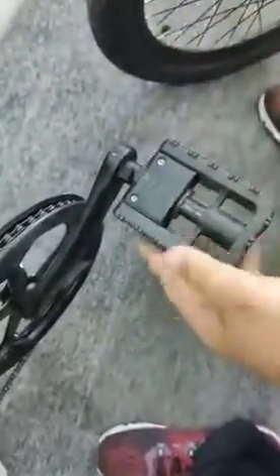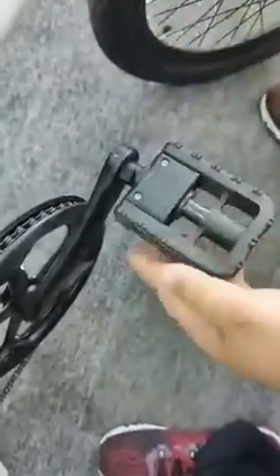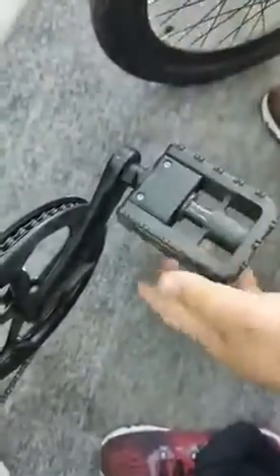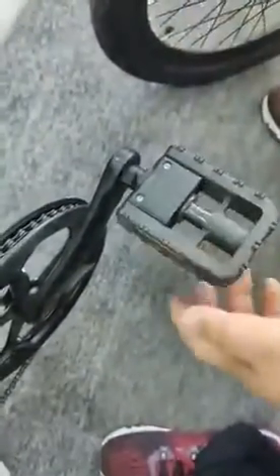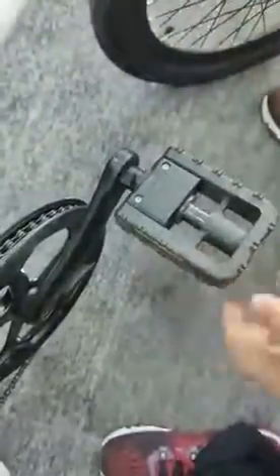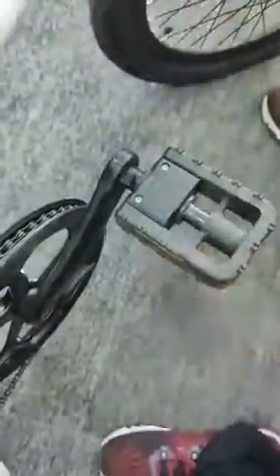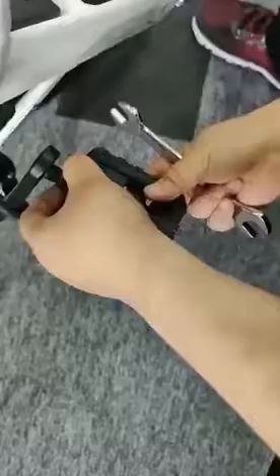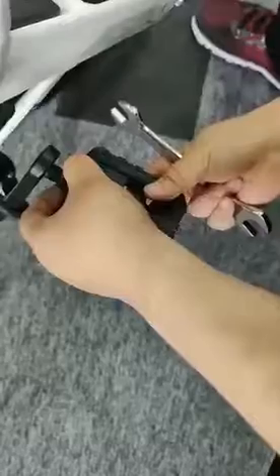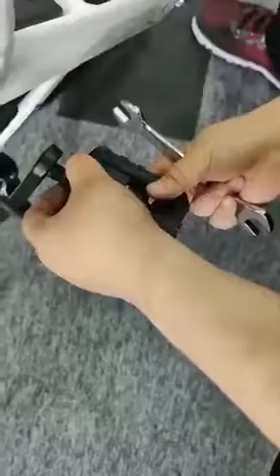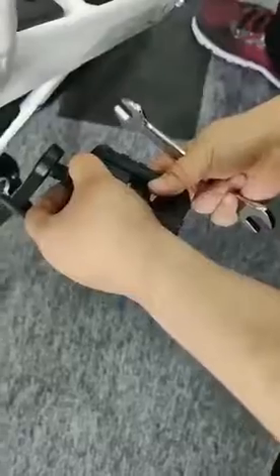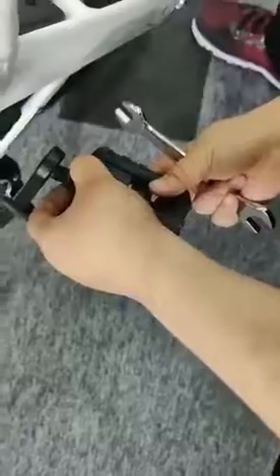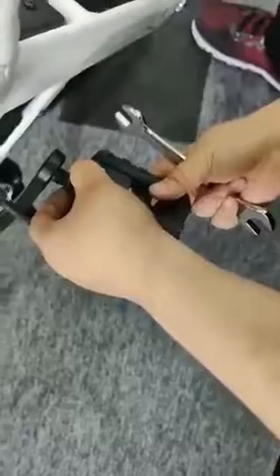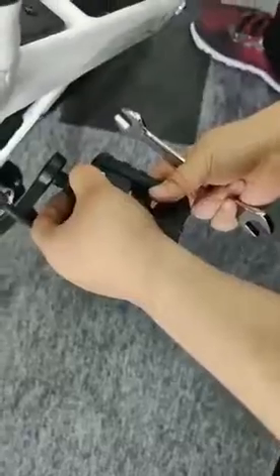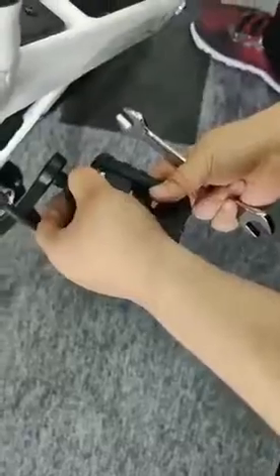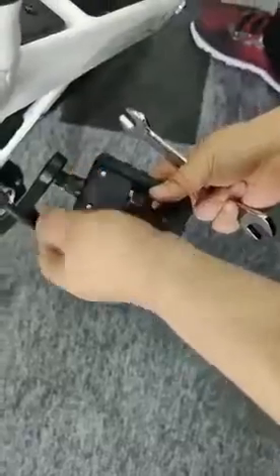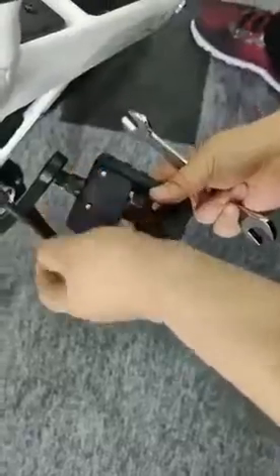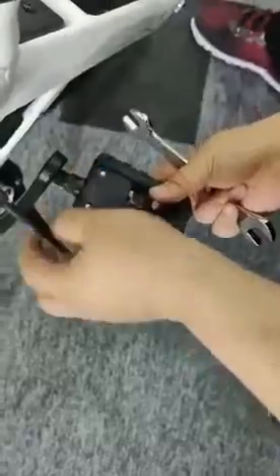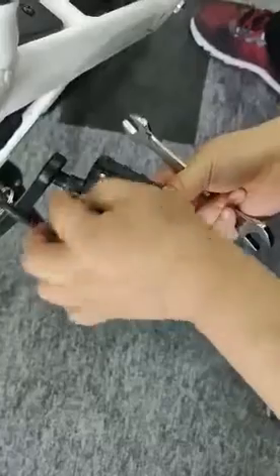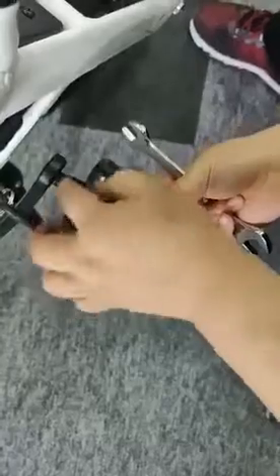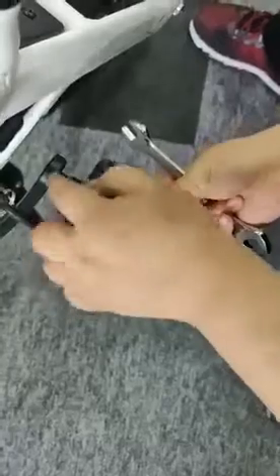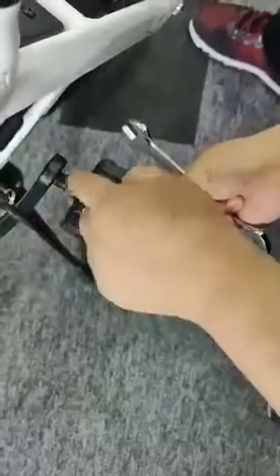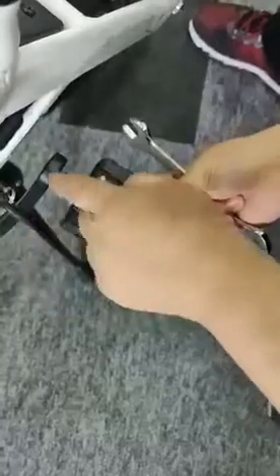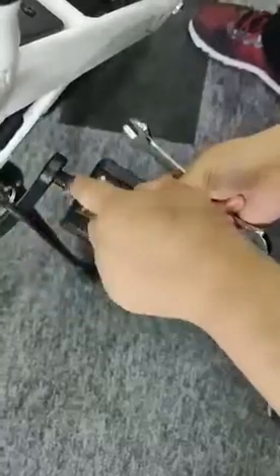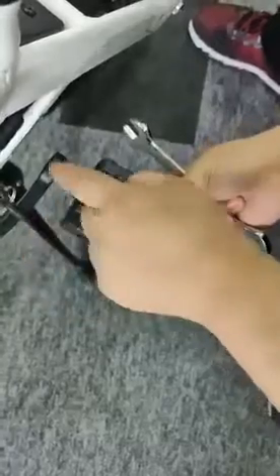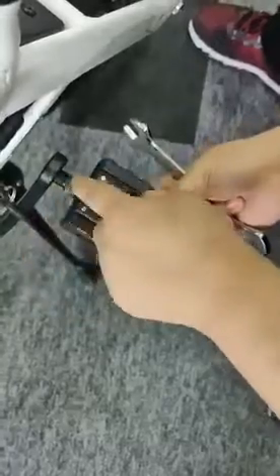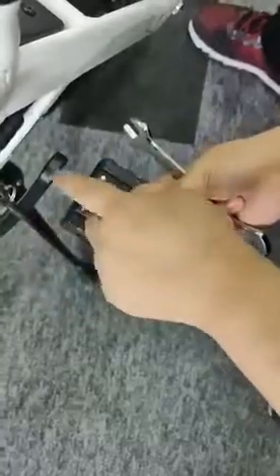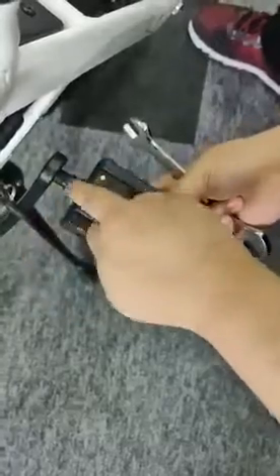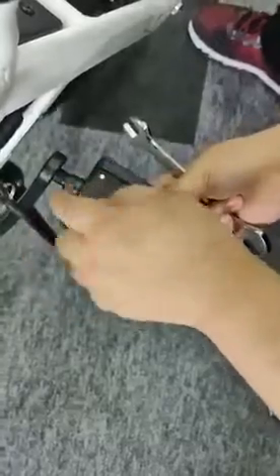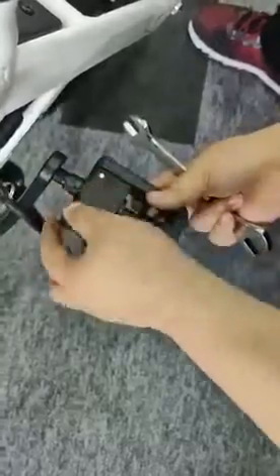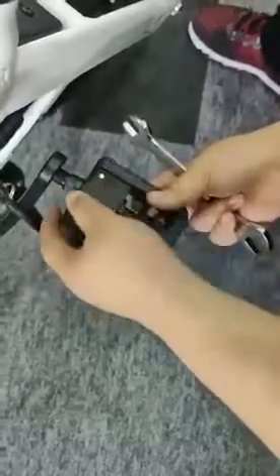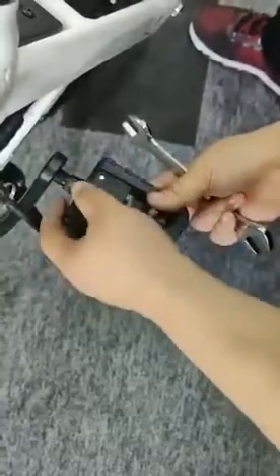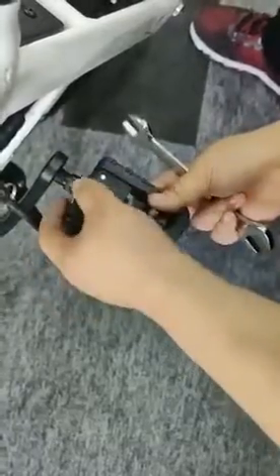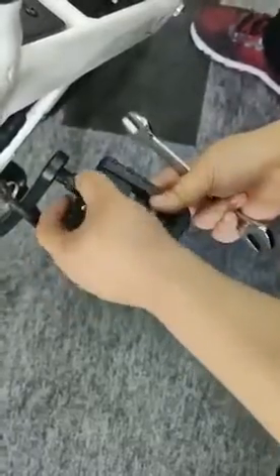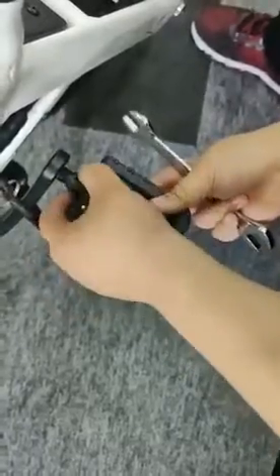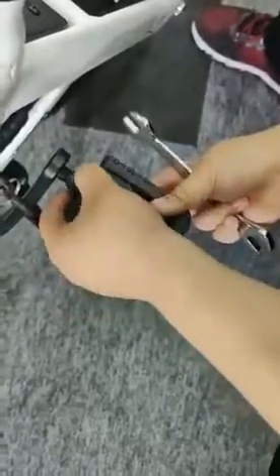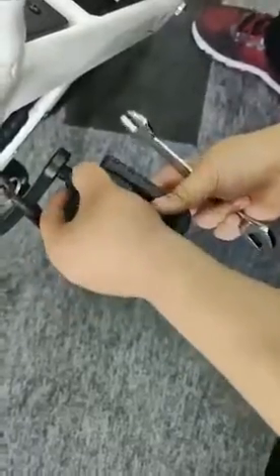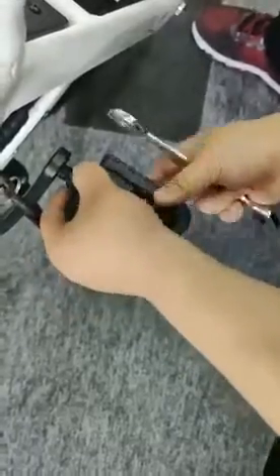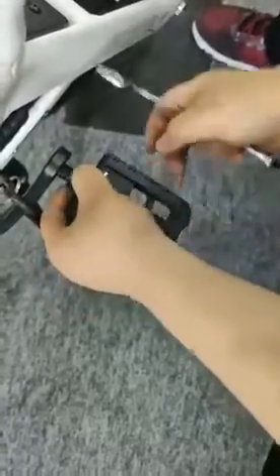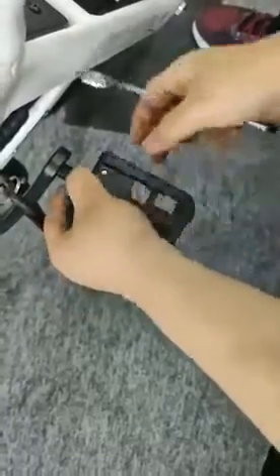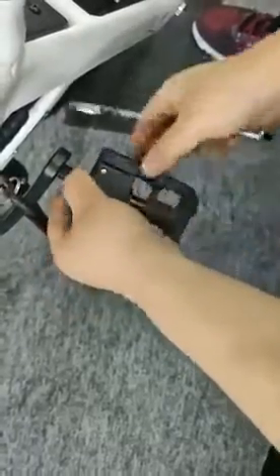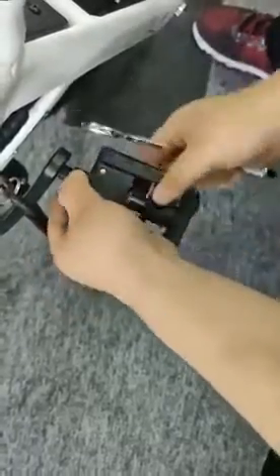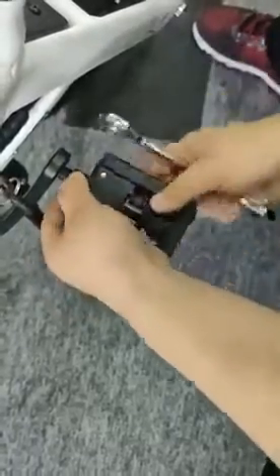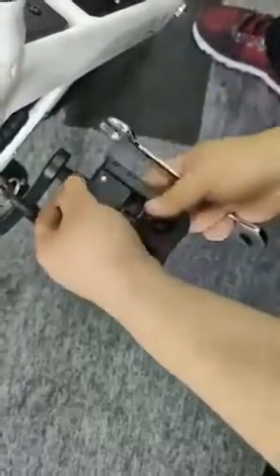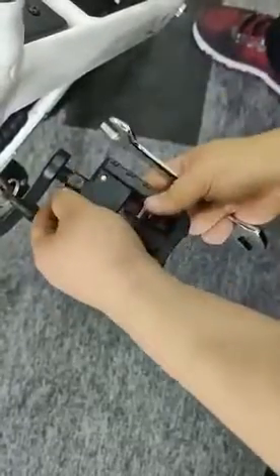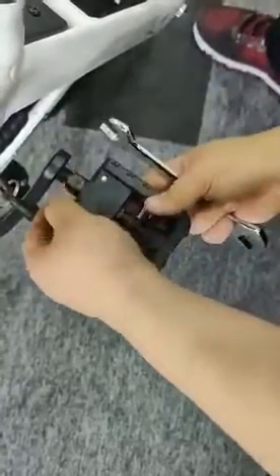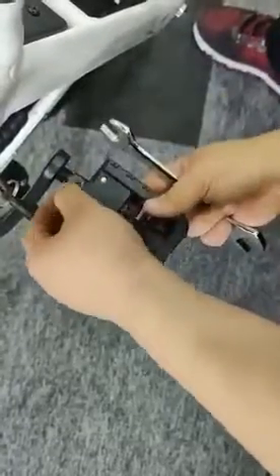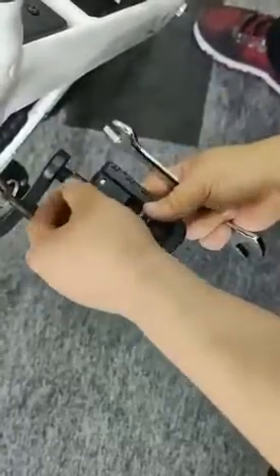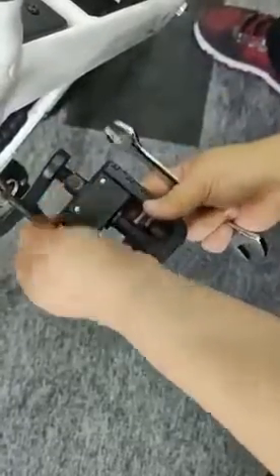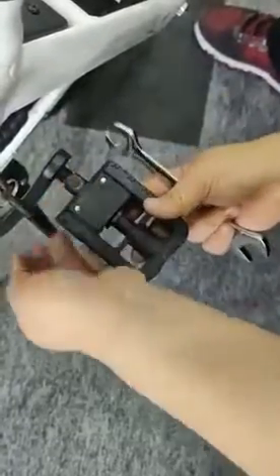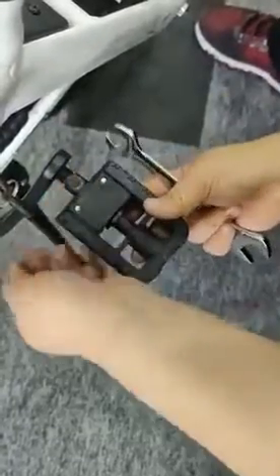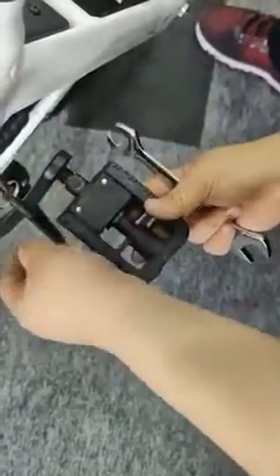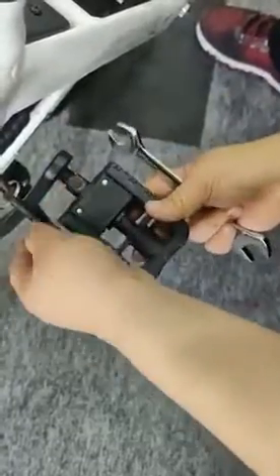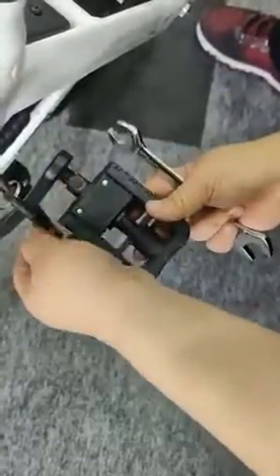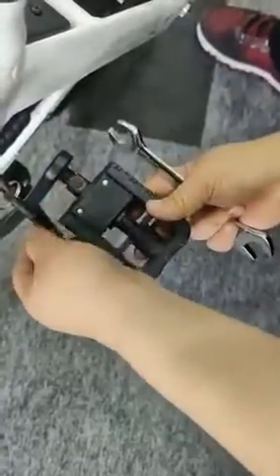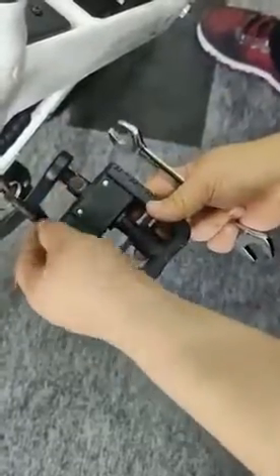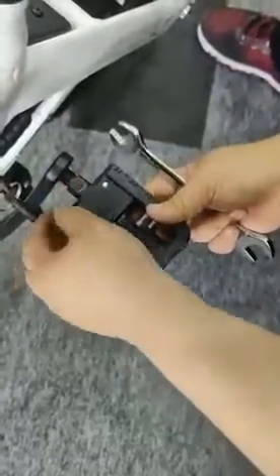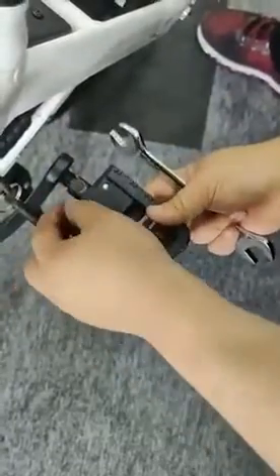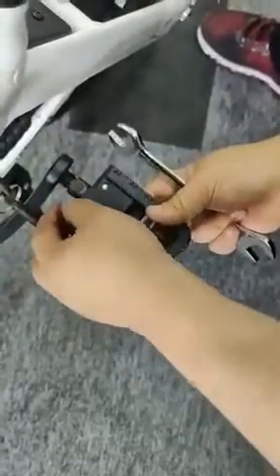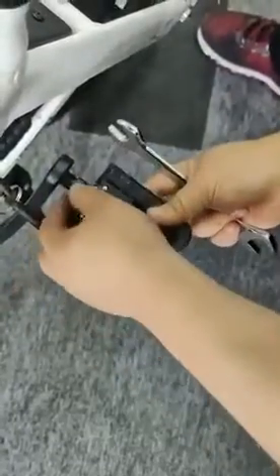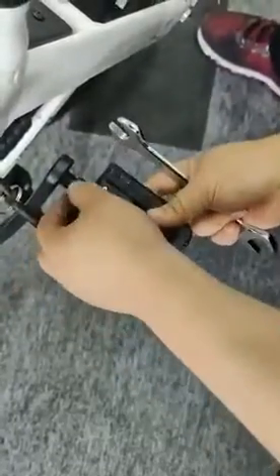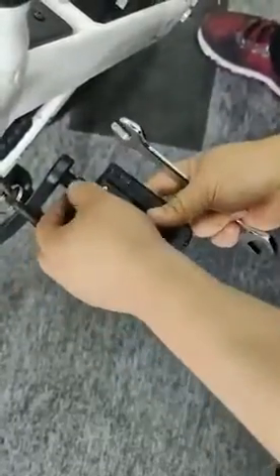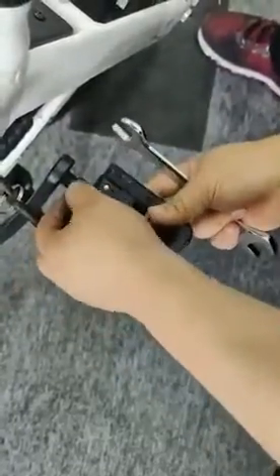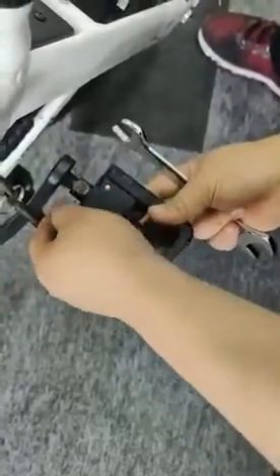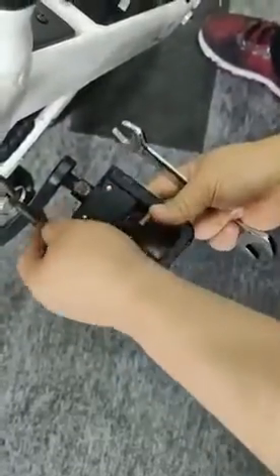Now the left pedal — turn it on clockwise.